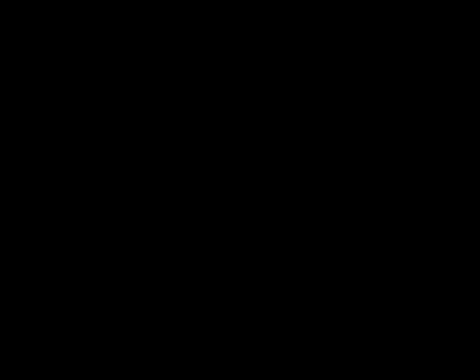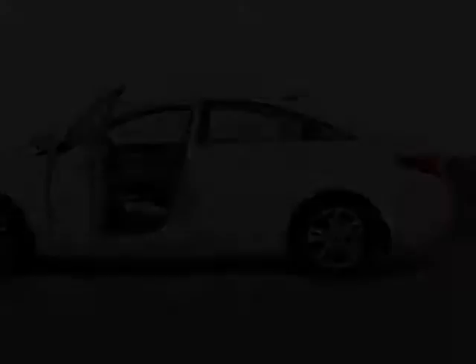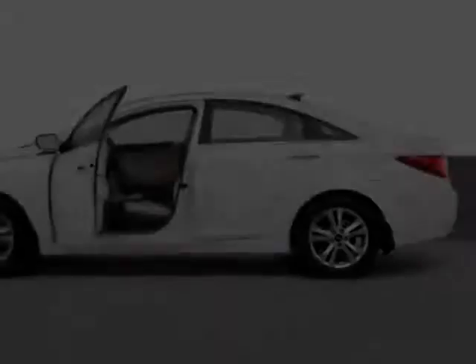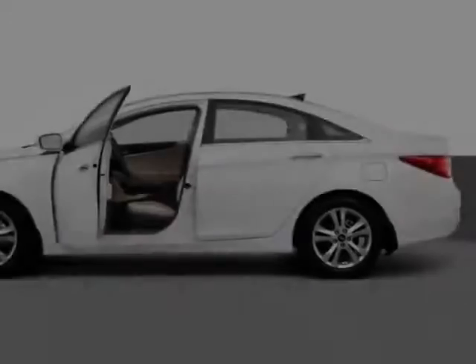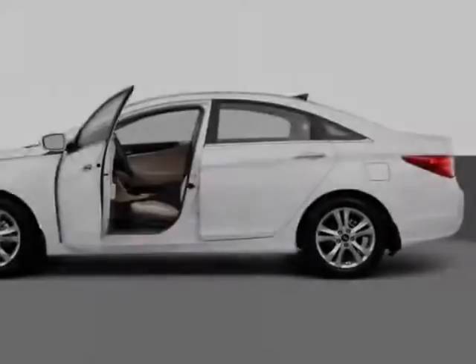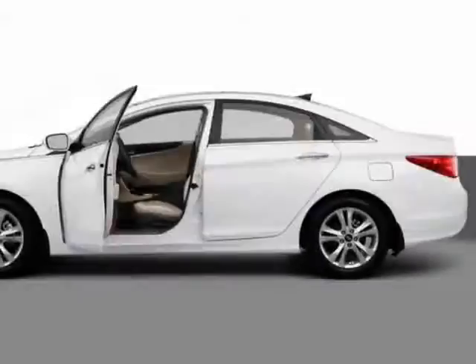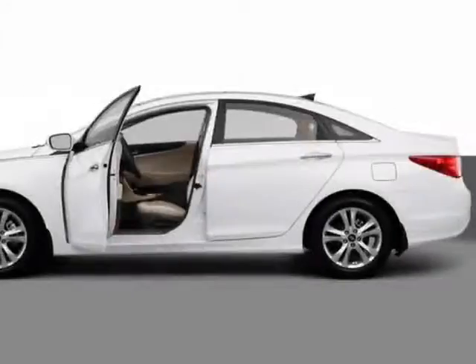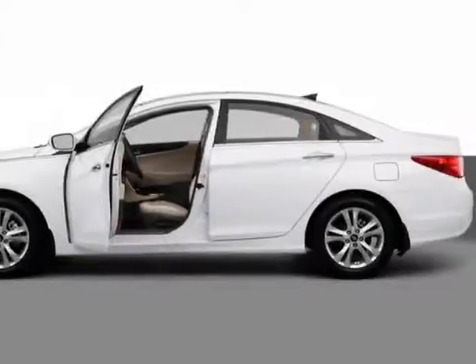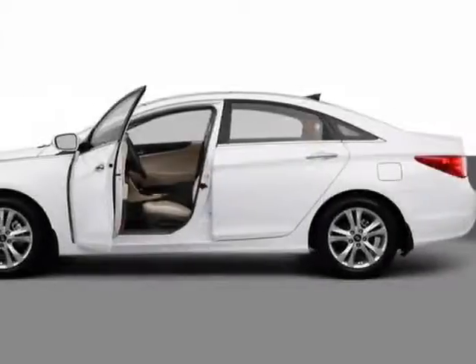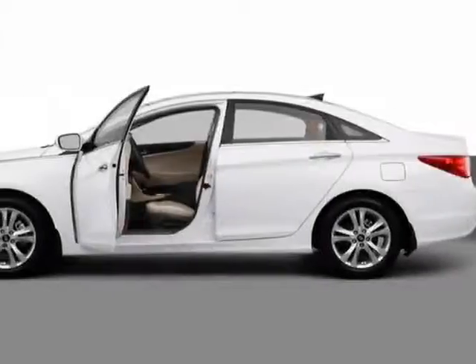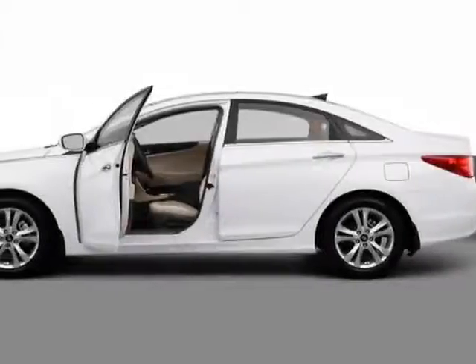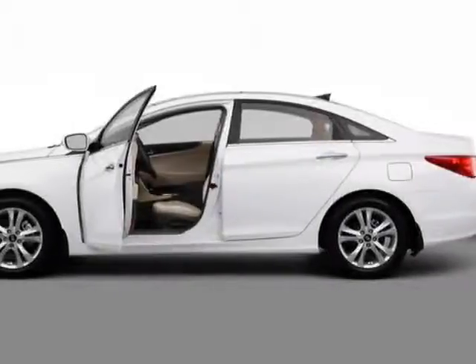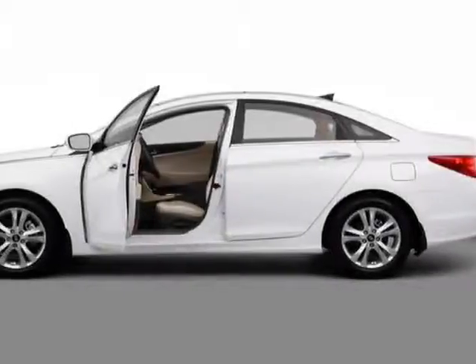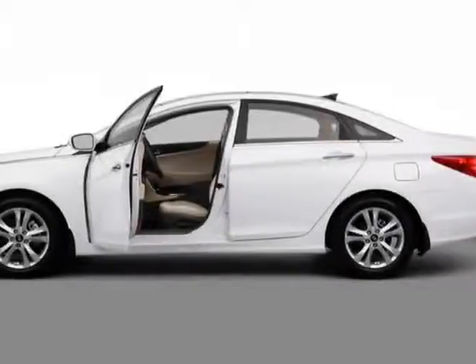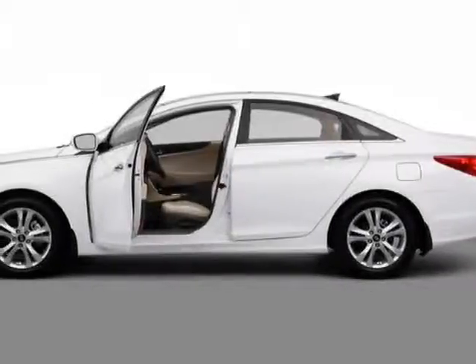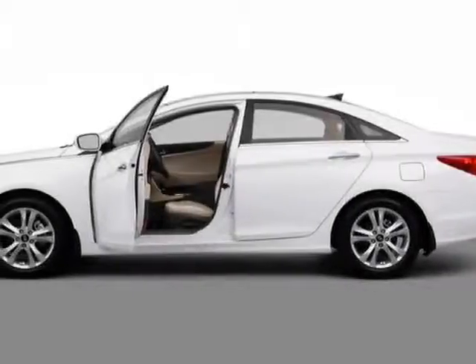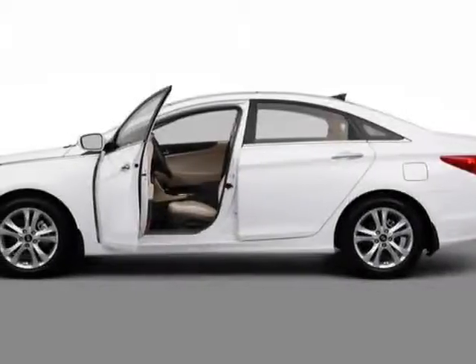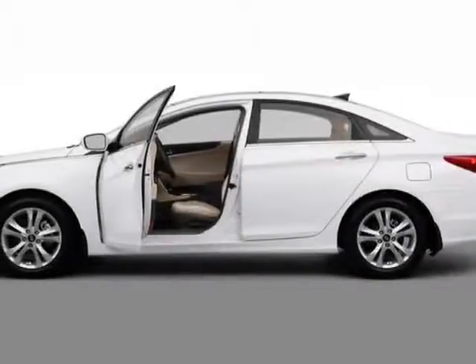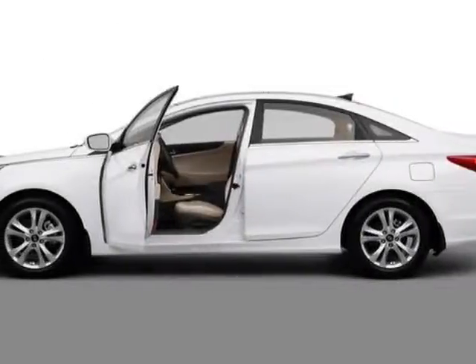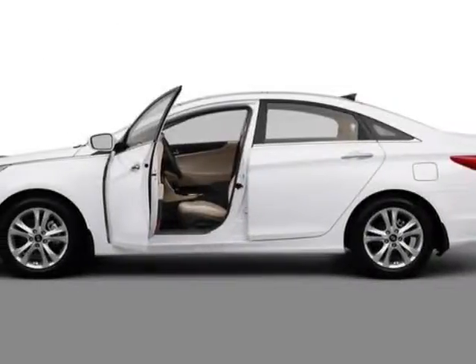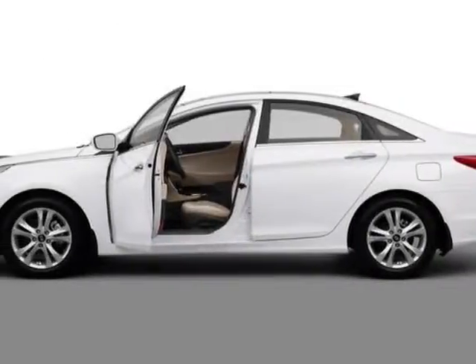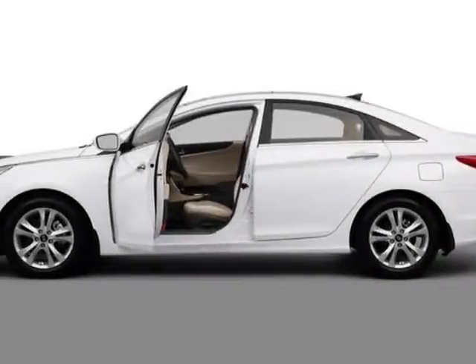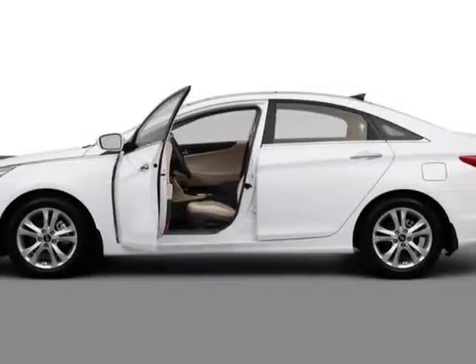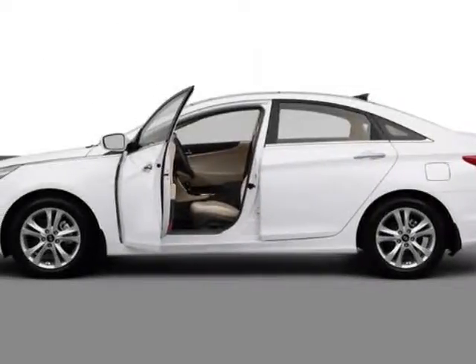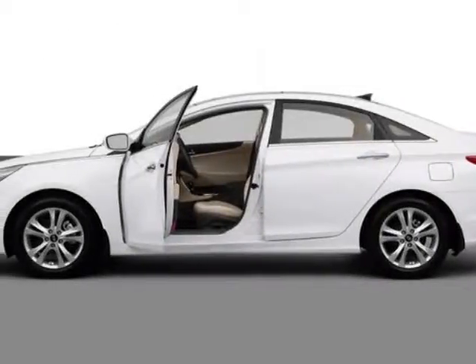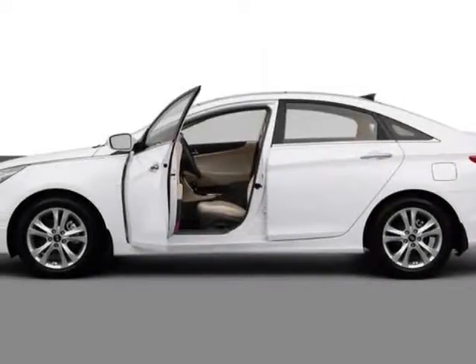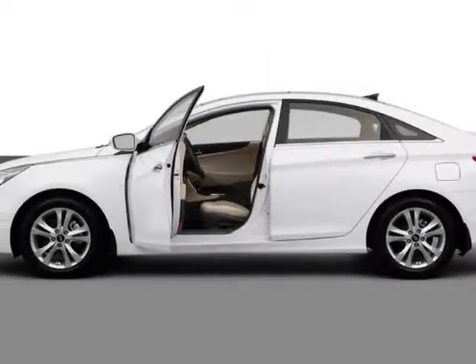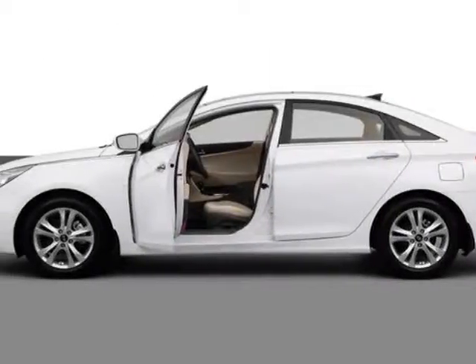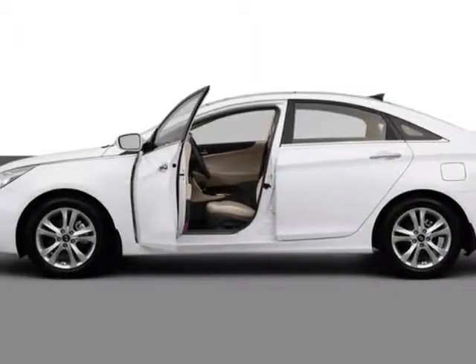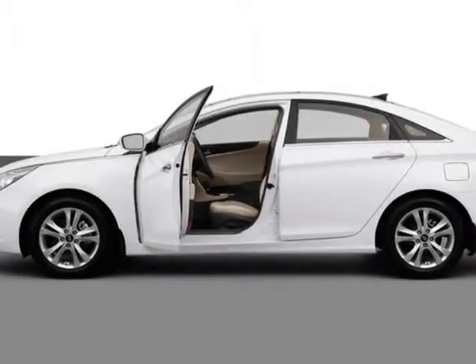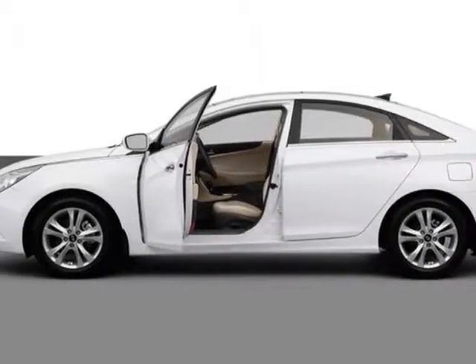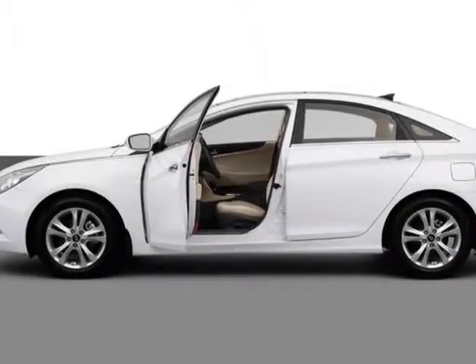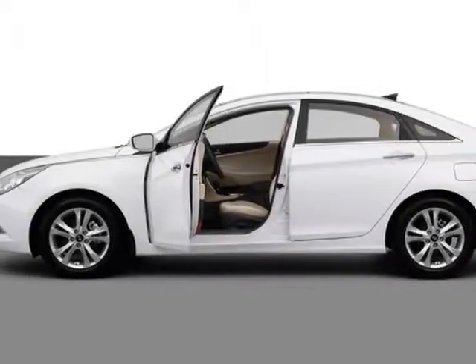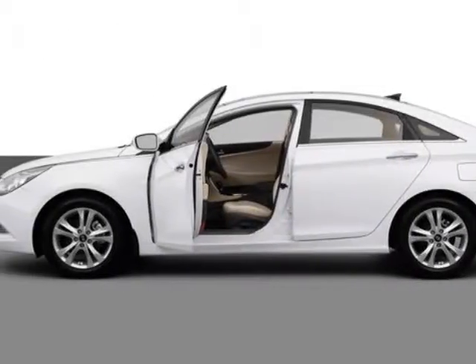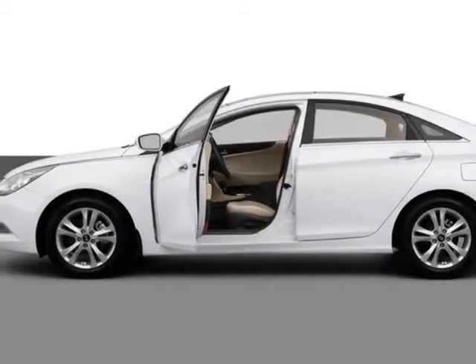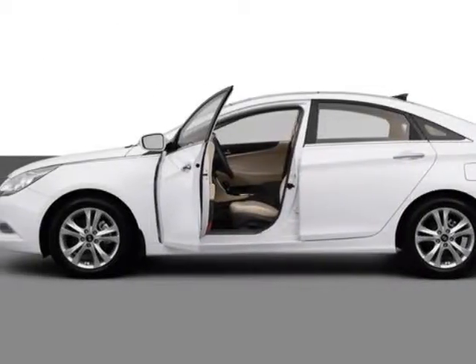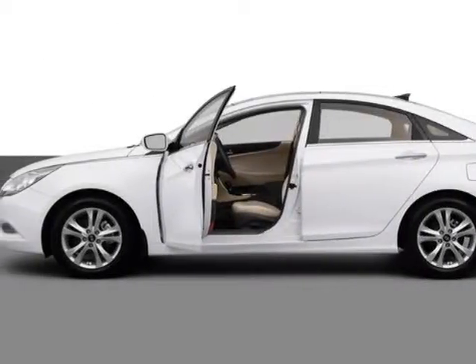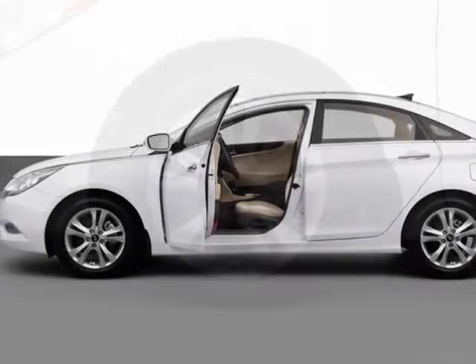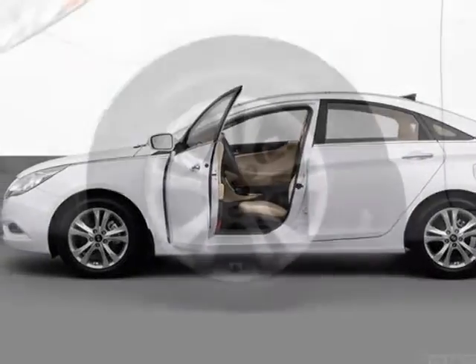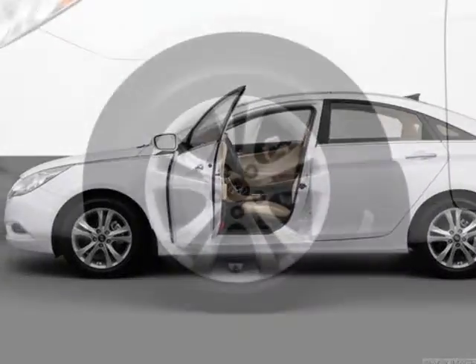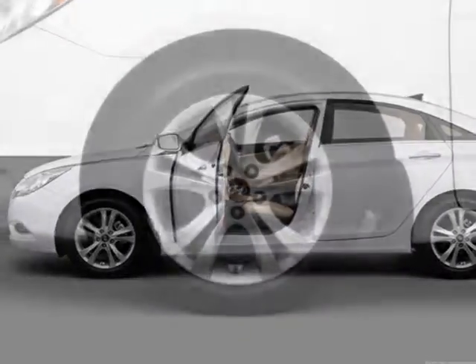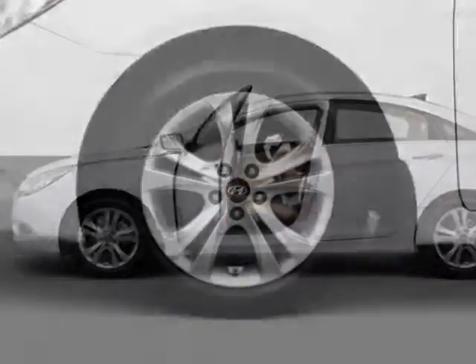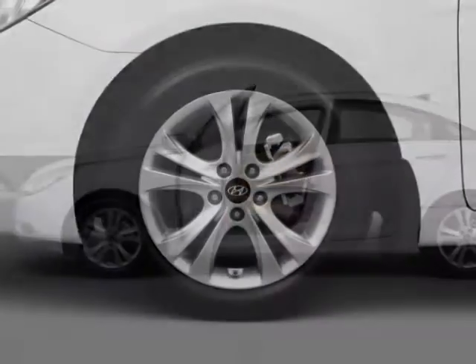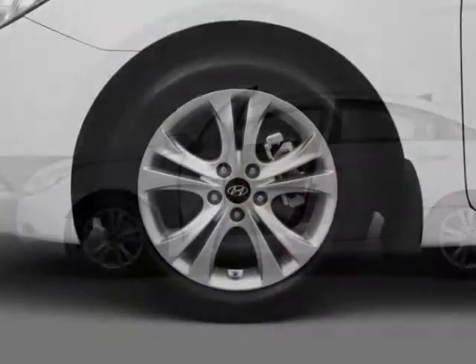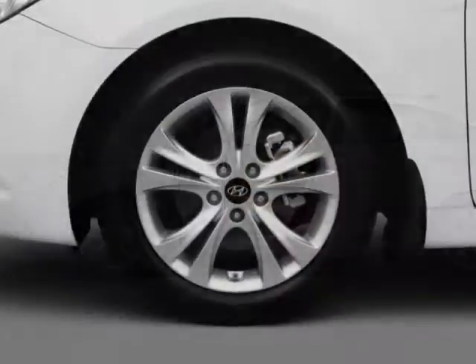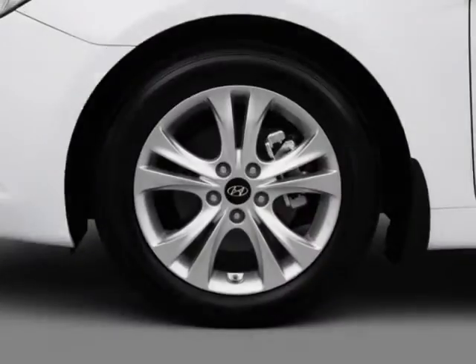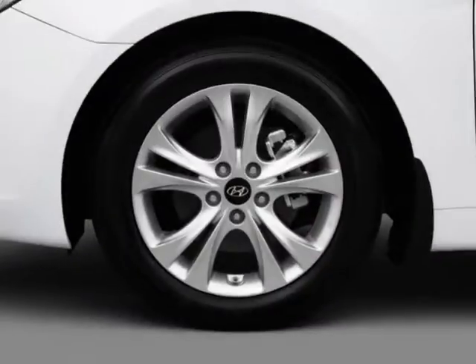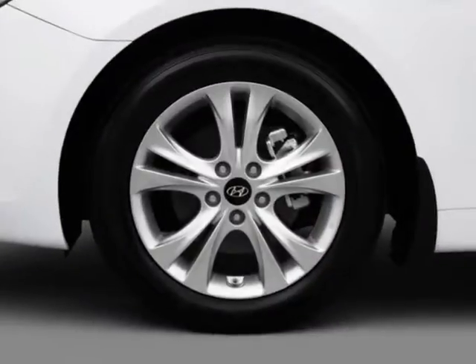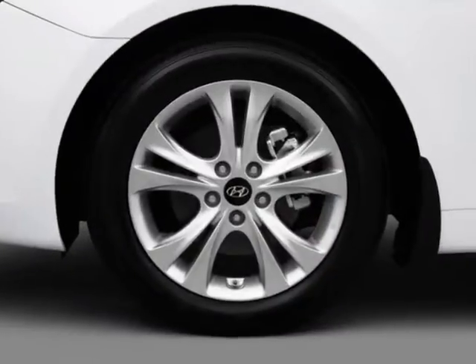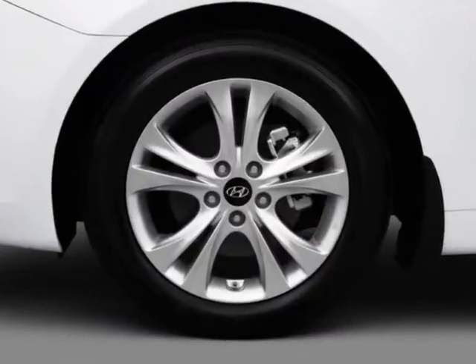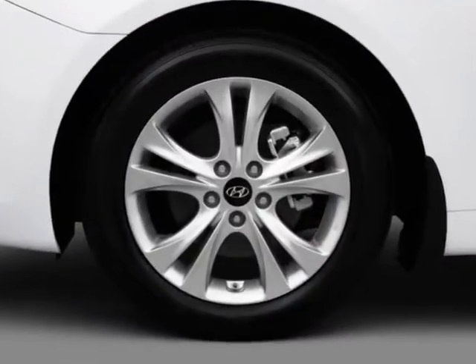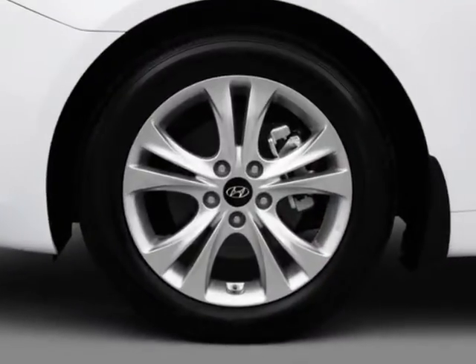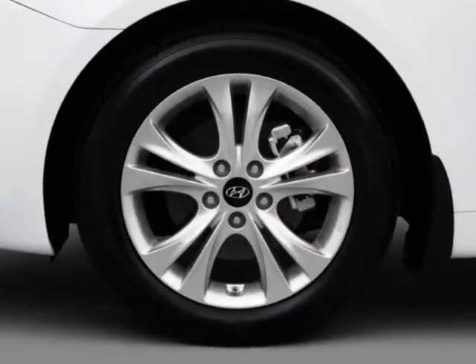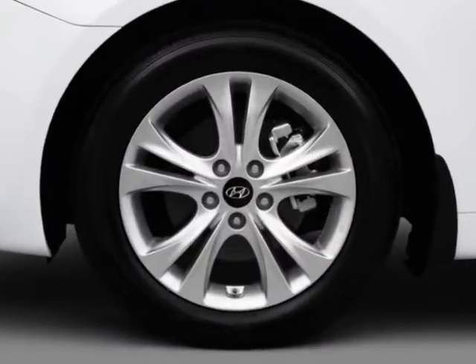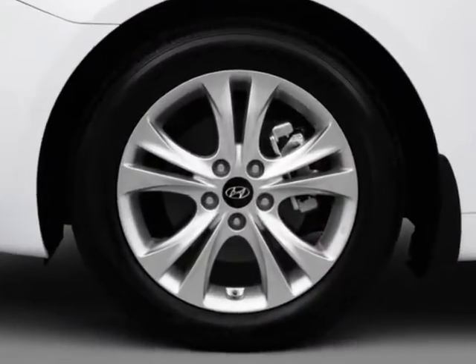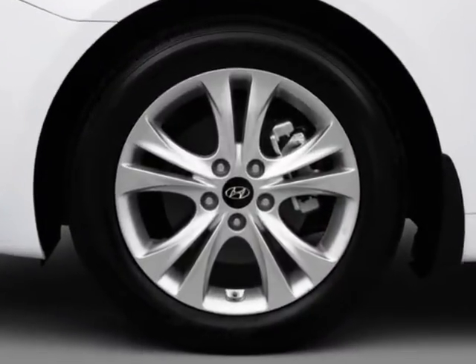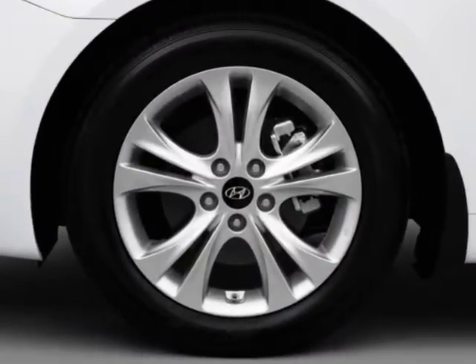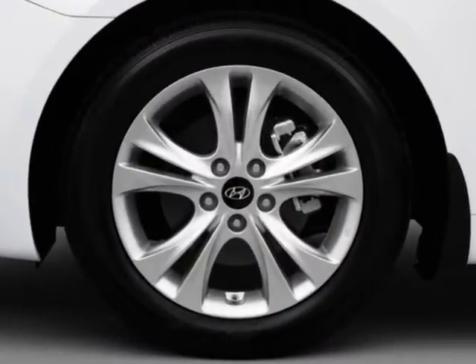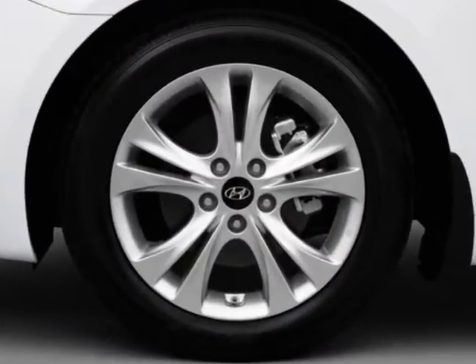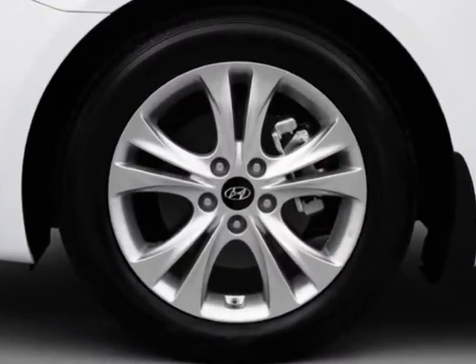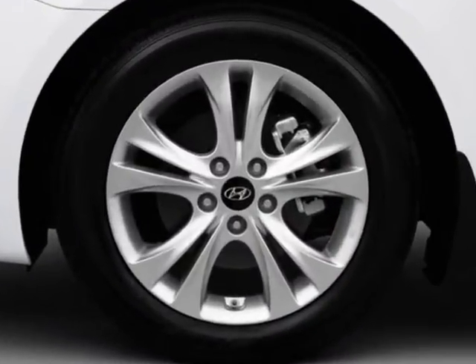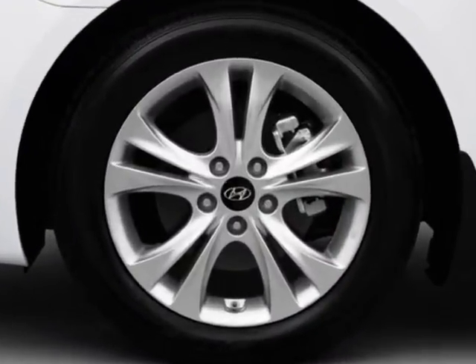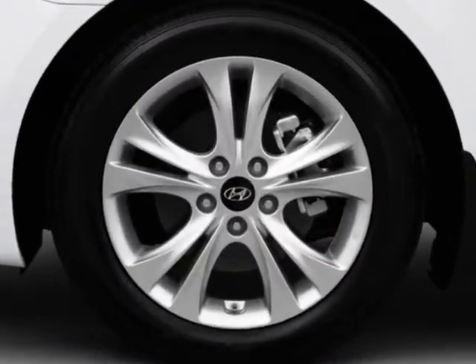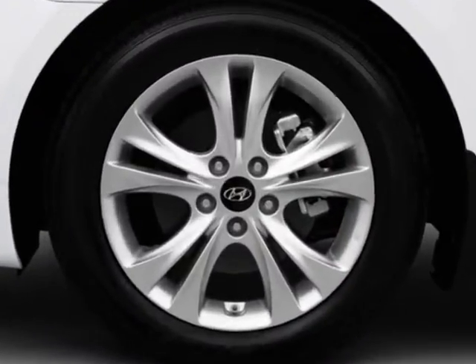Come take a look at this new 2013 Hyundai Sonata. For your protection, this vehicle has a full factory warranty.